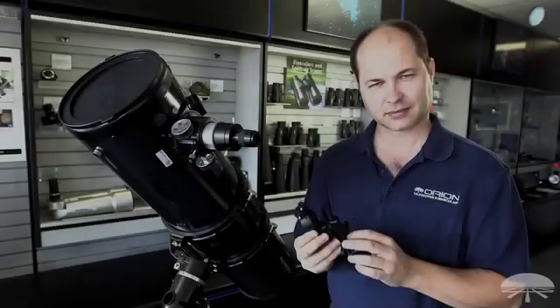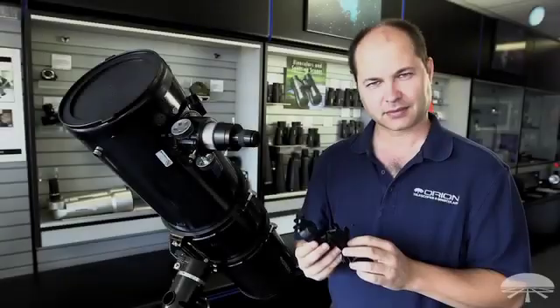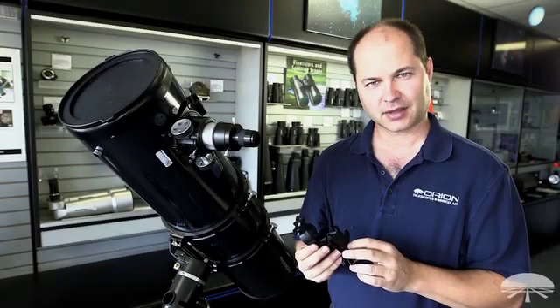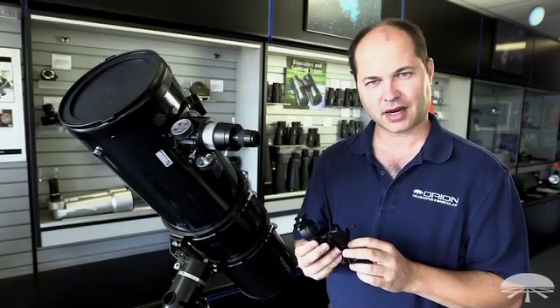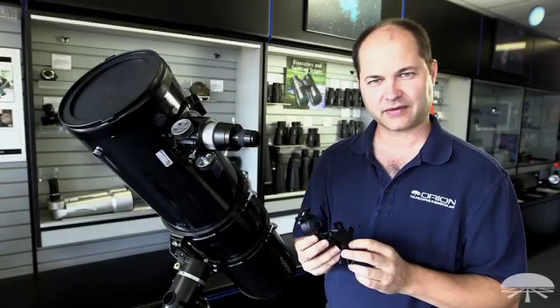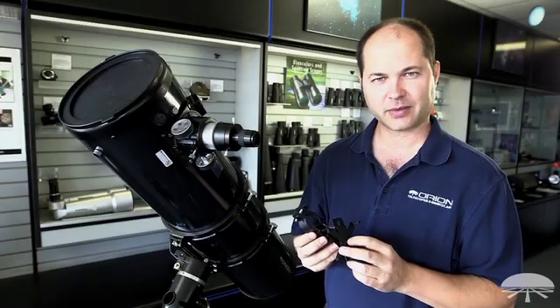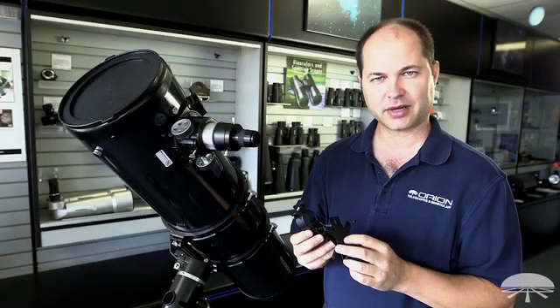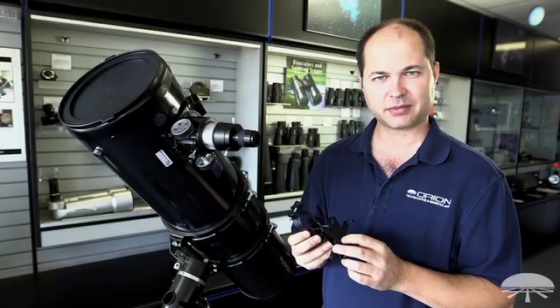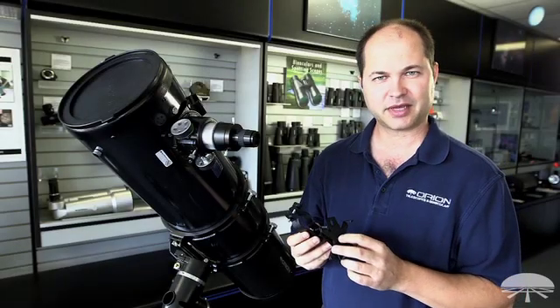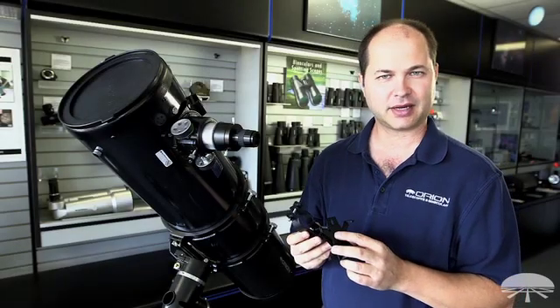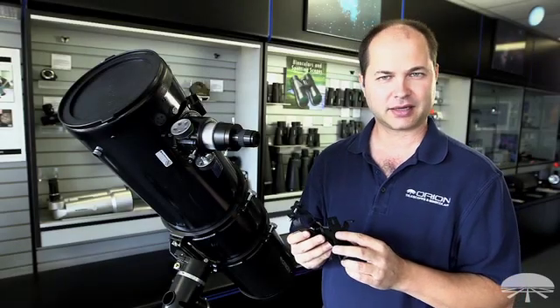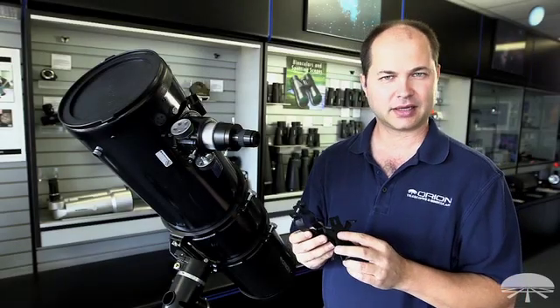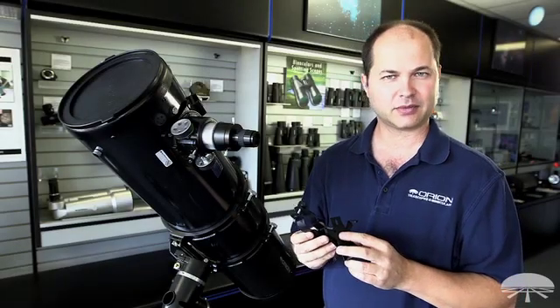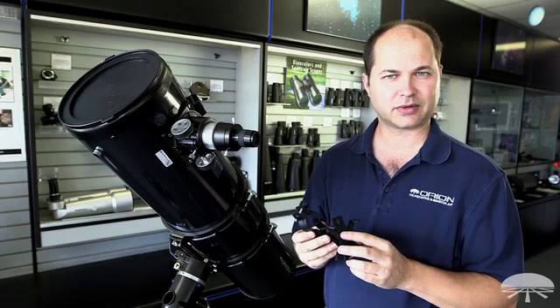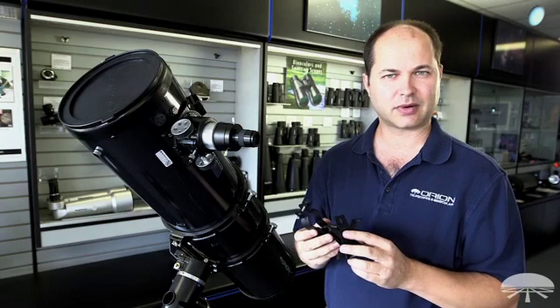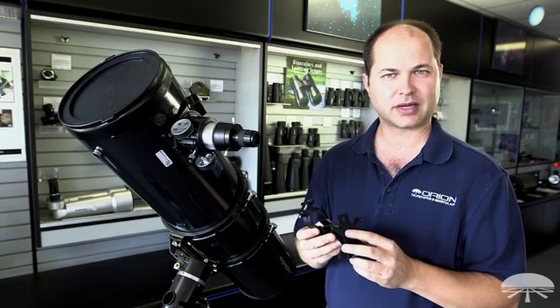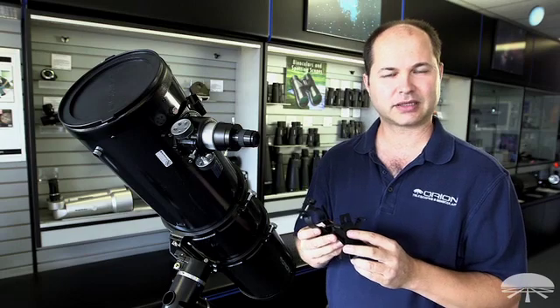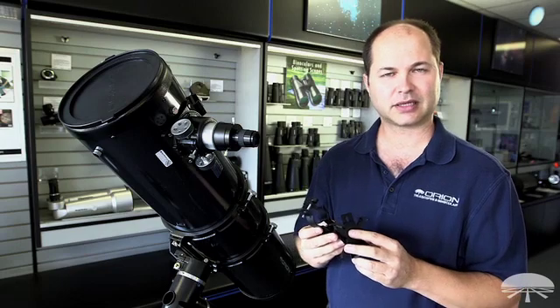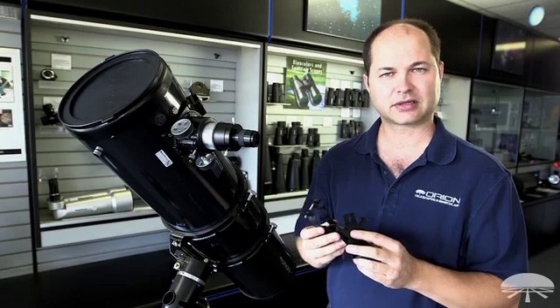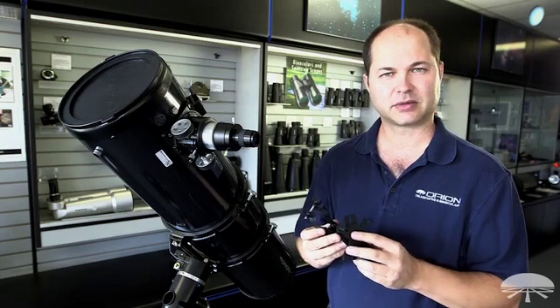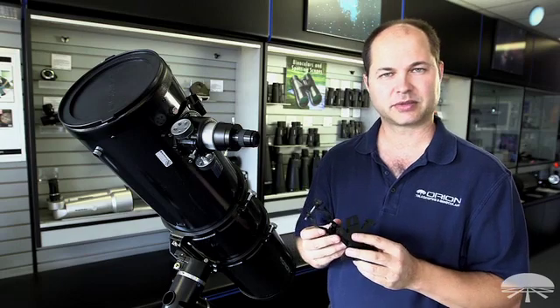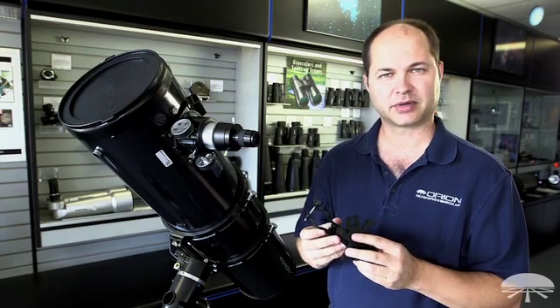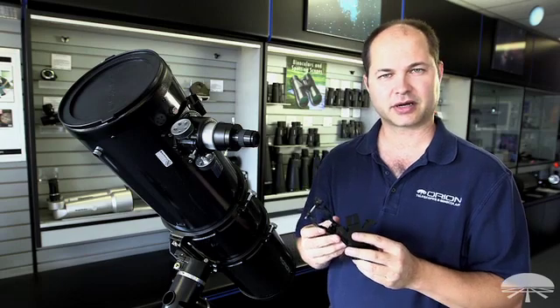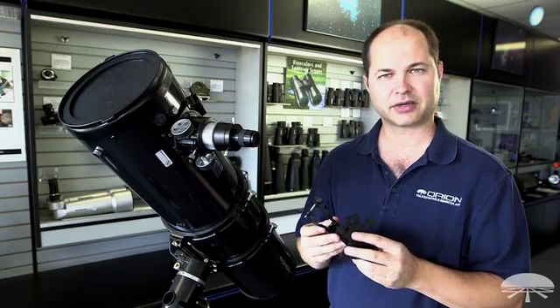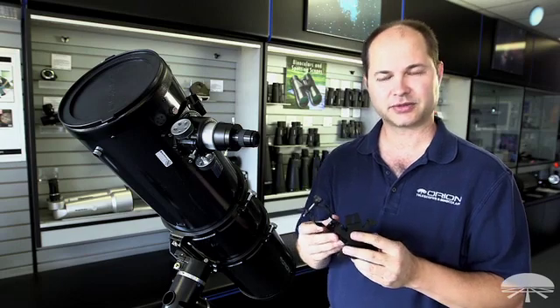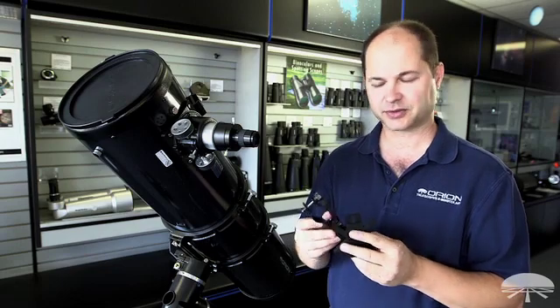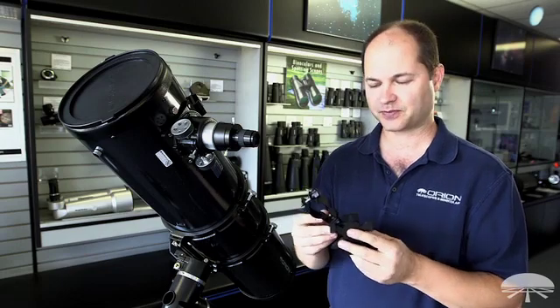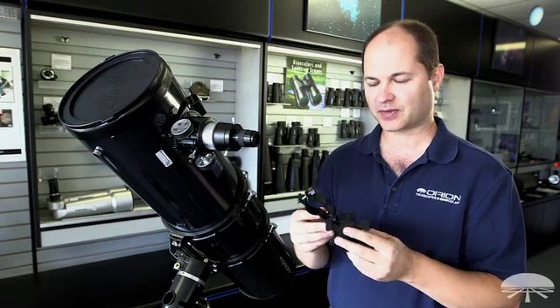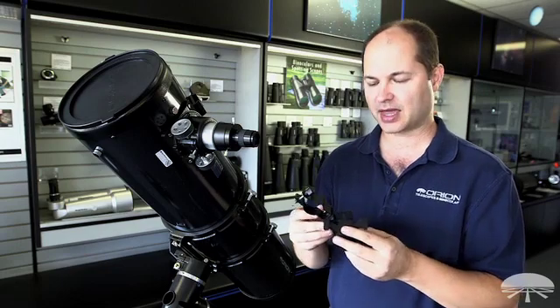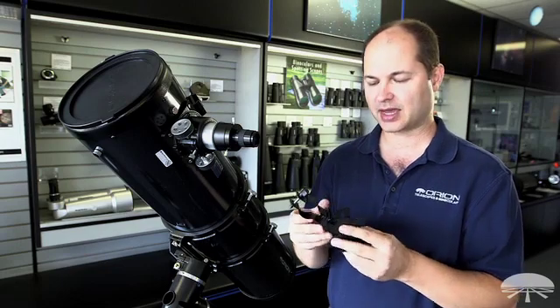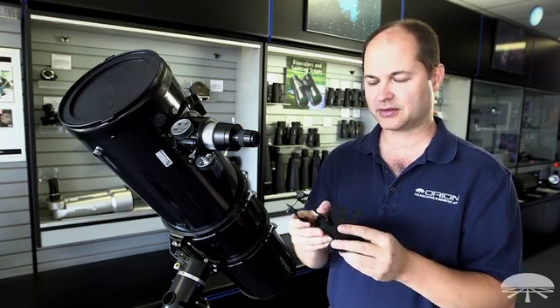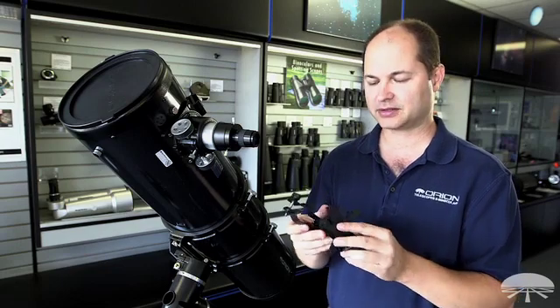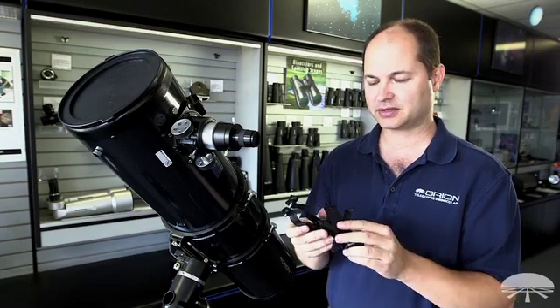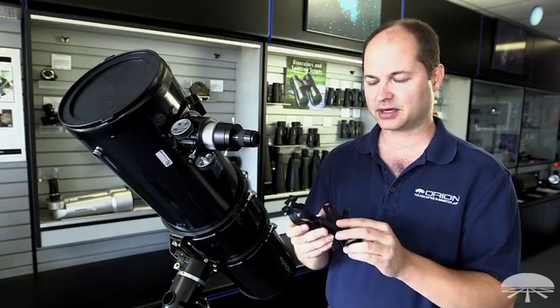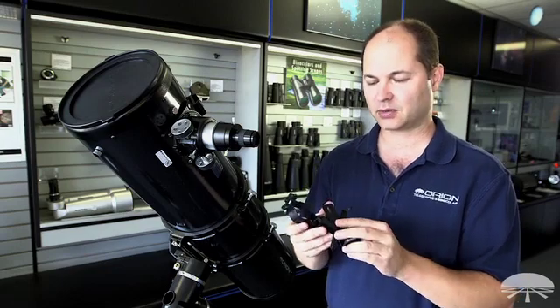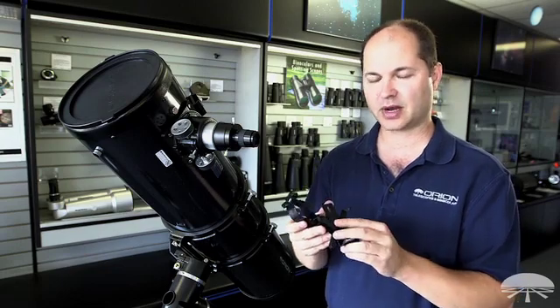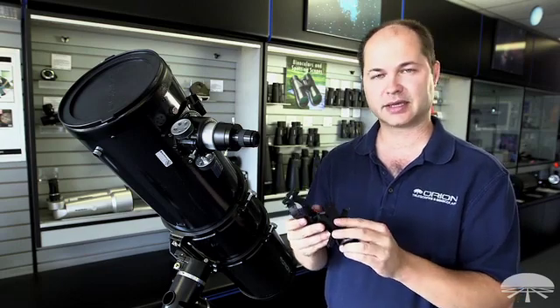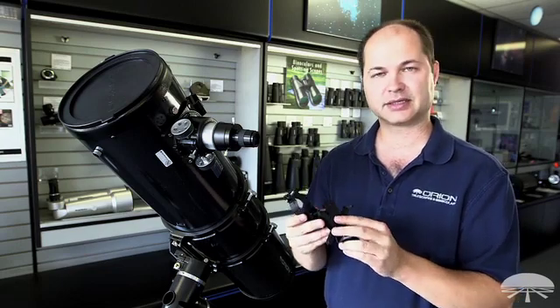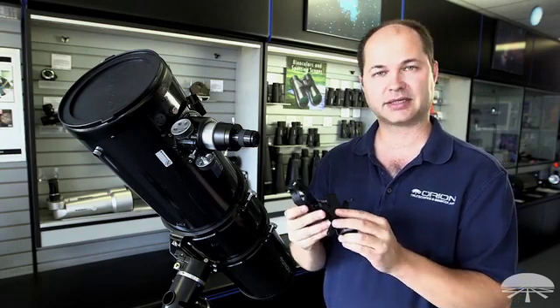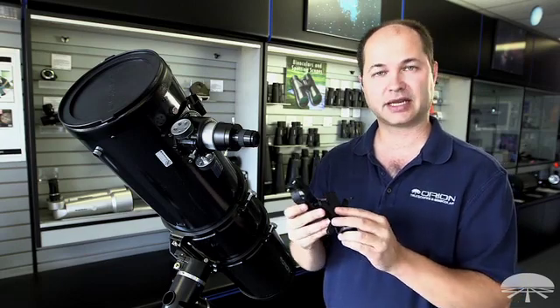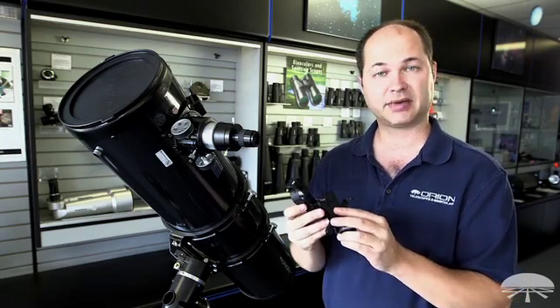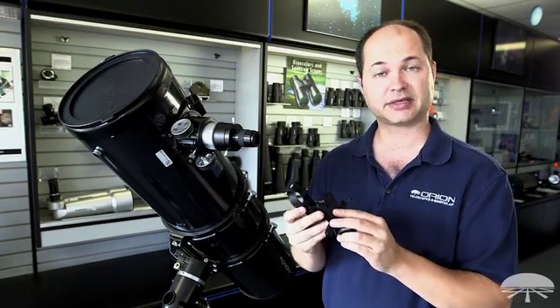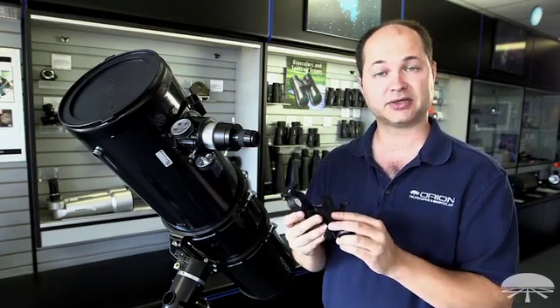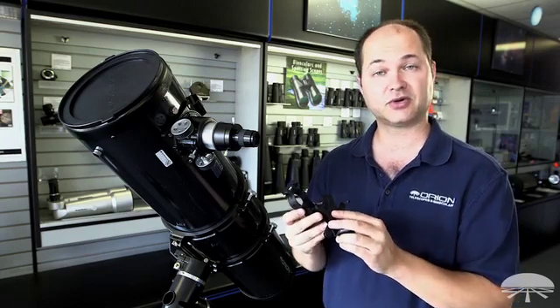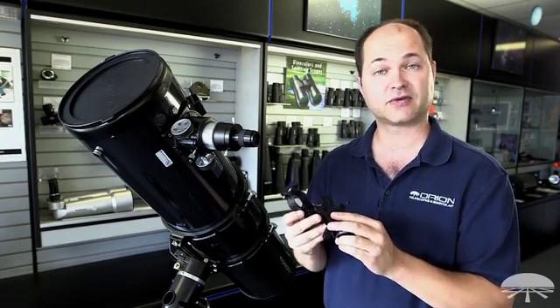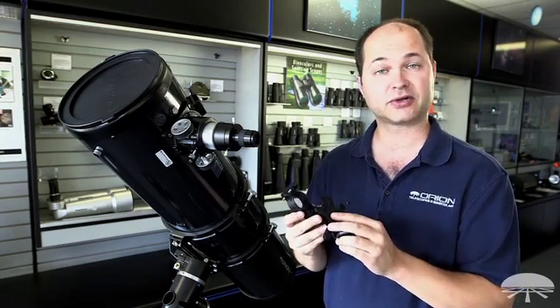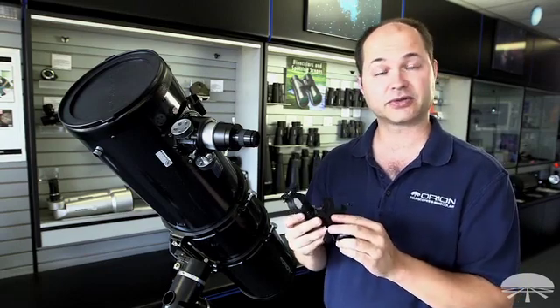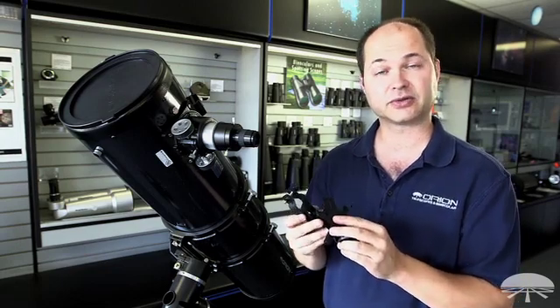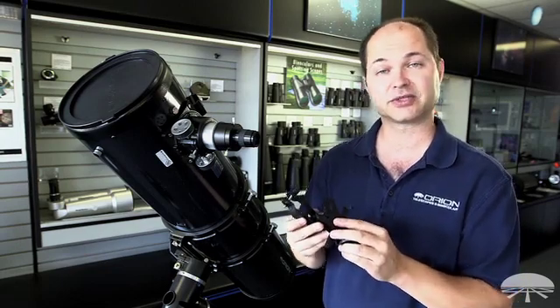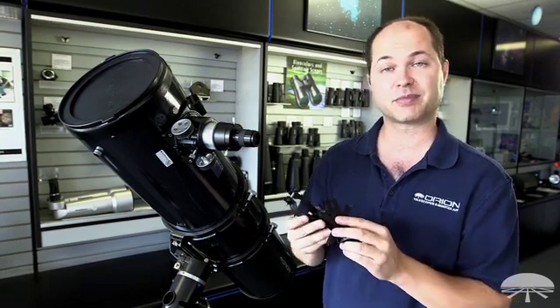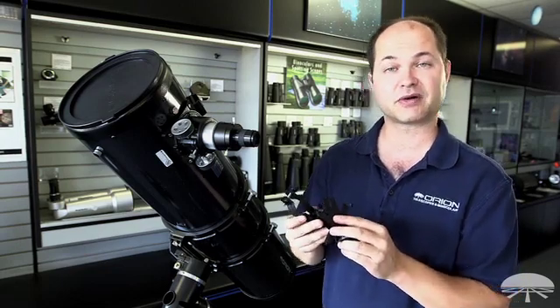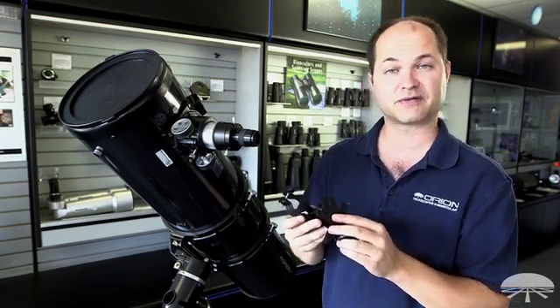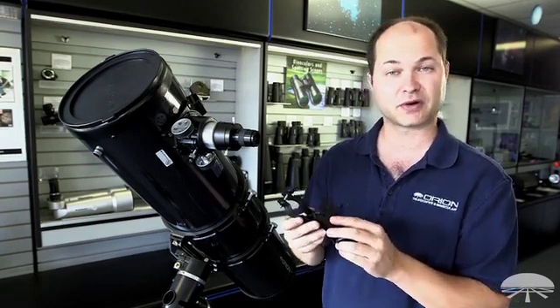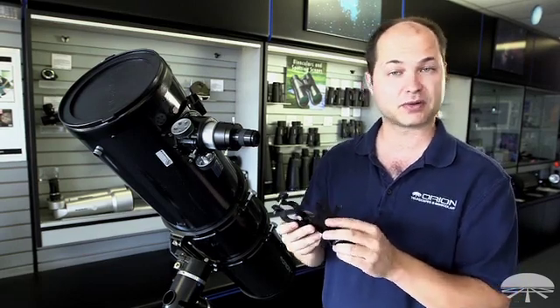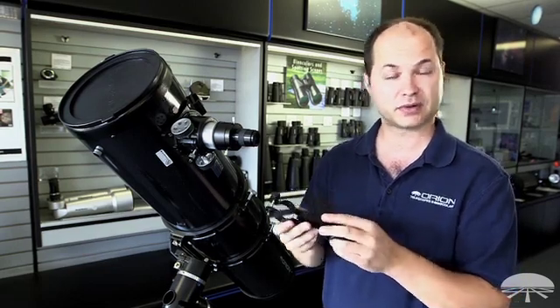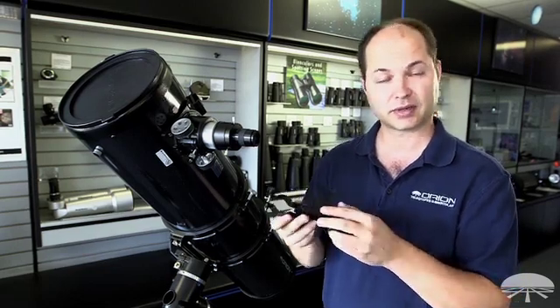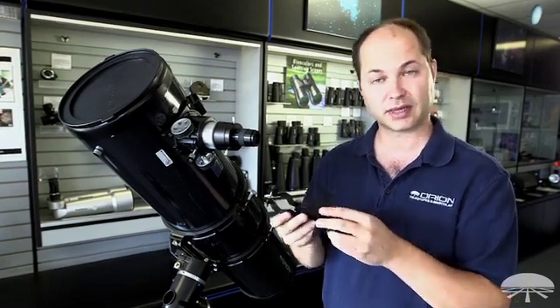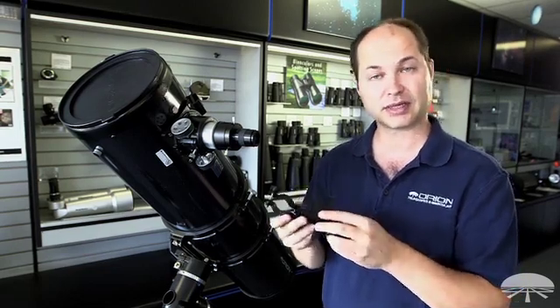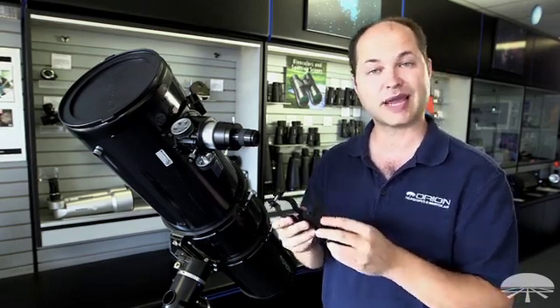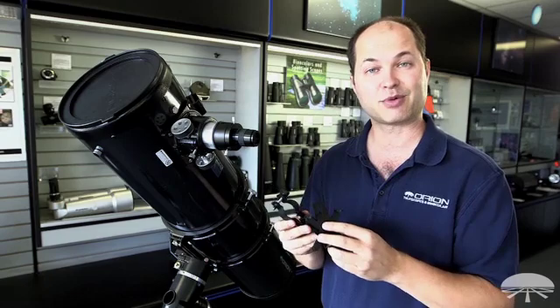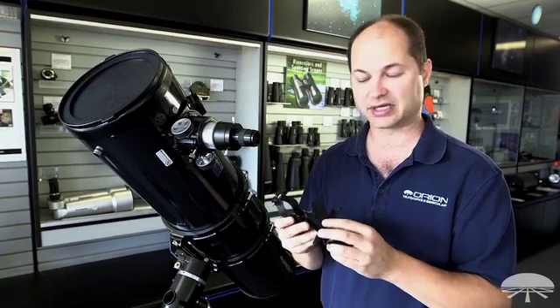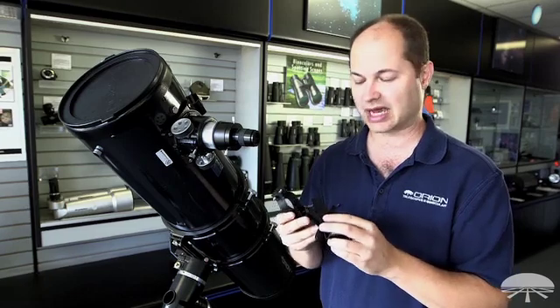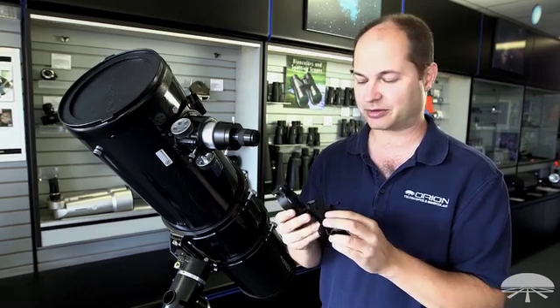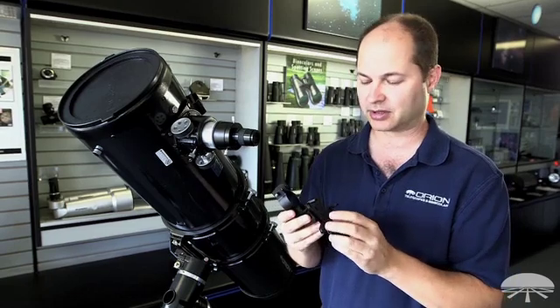Hi everyone, I'm Ken again with Orion Telescopes and Binoculars, and this is the Orion SteadyPix Universal Smartphone Camera Adapter.